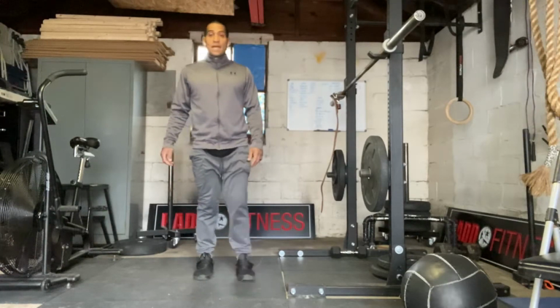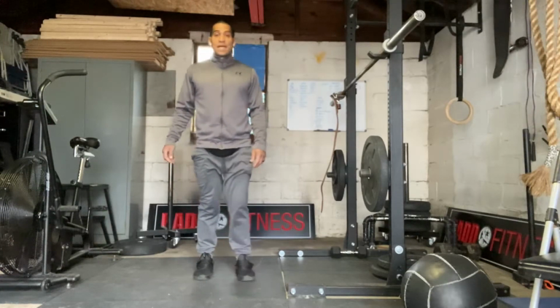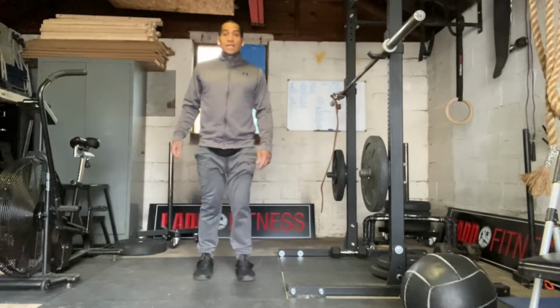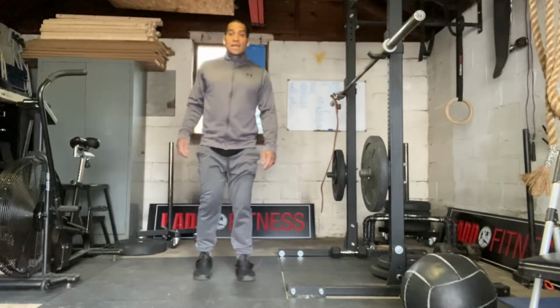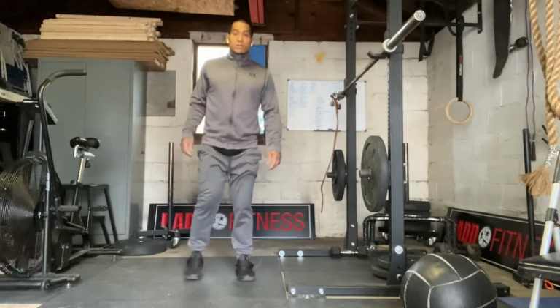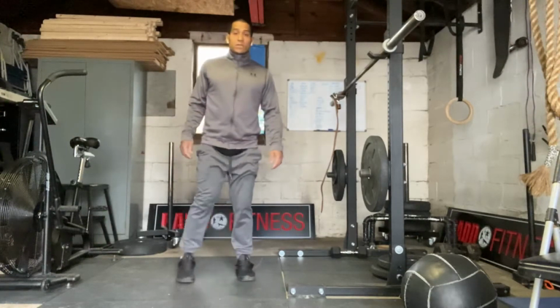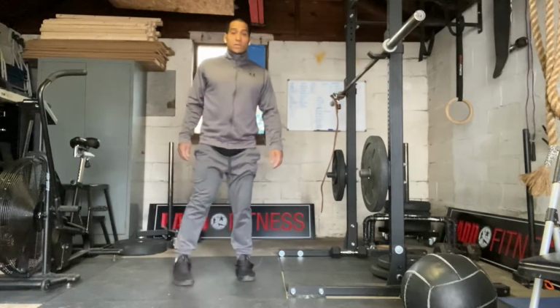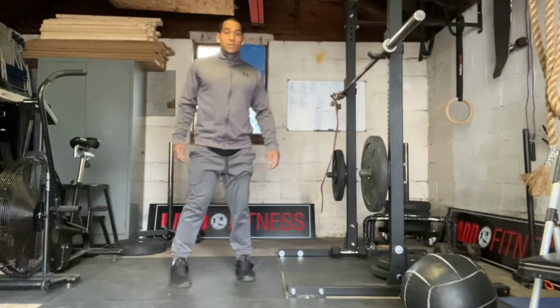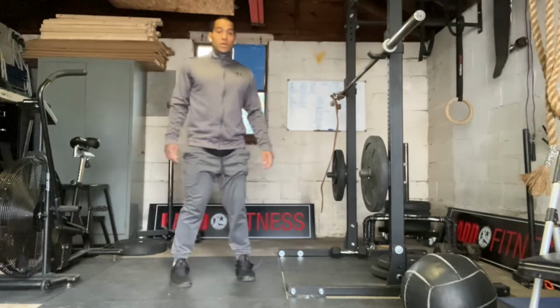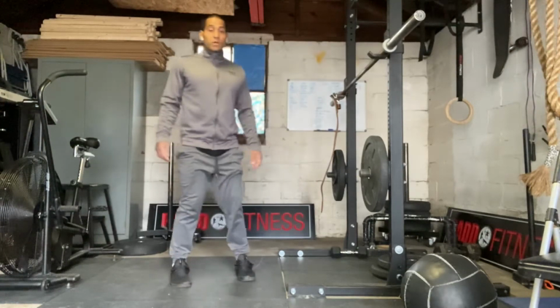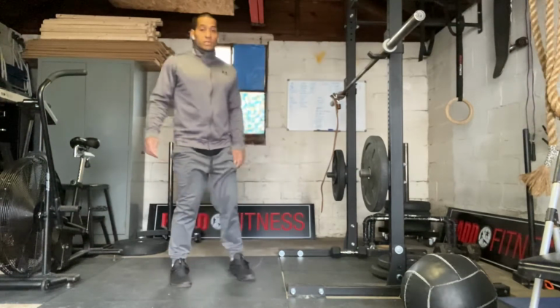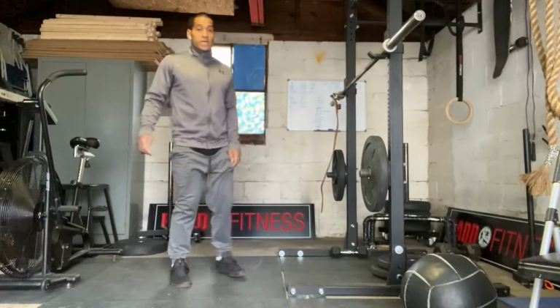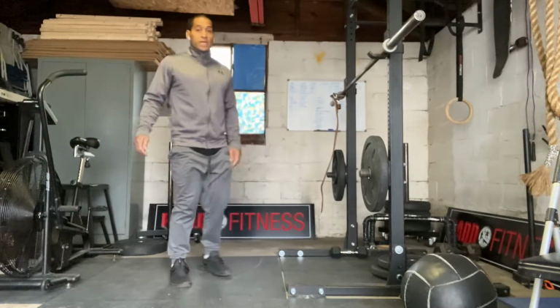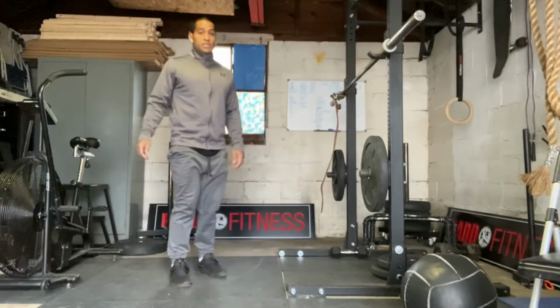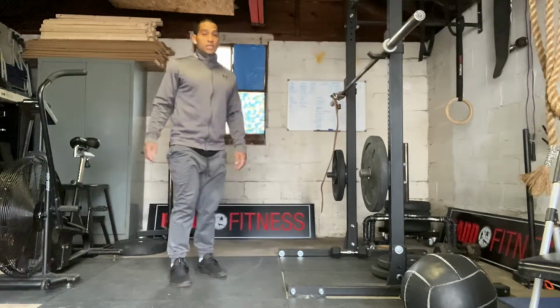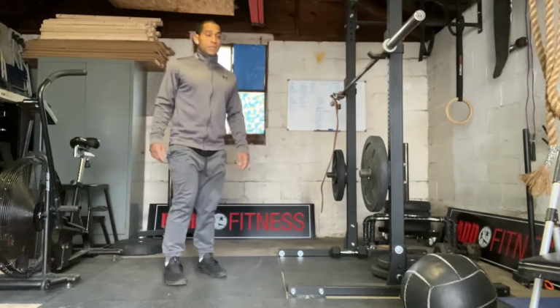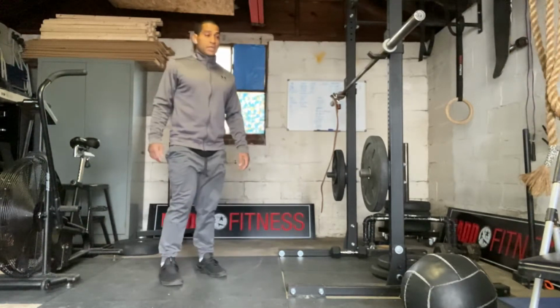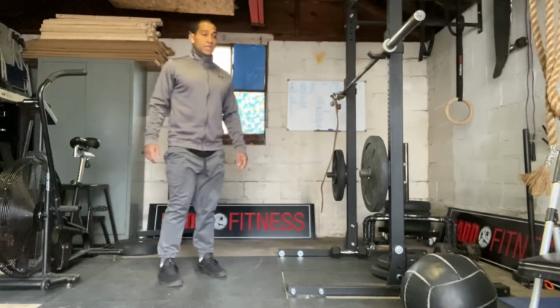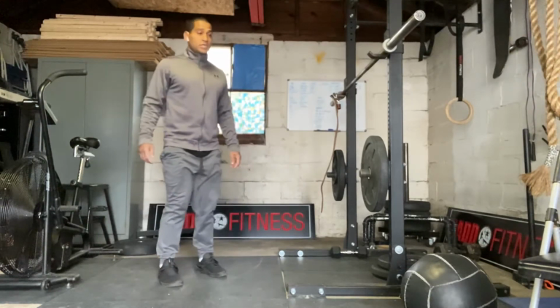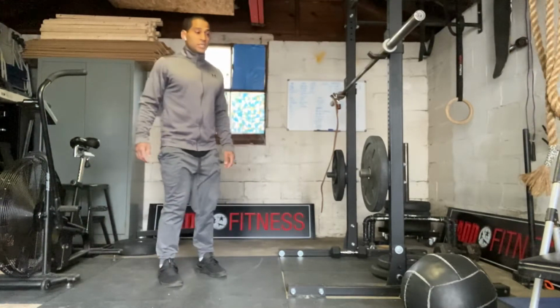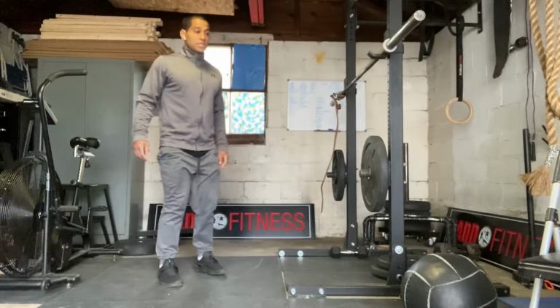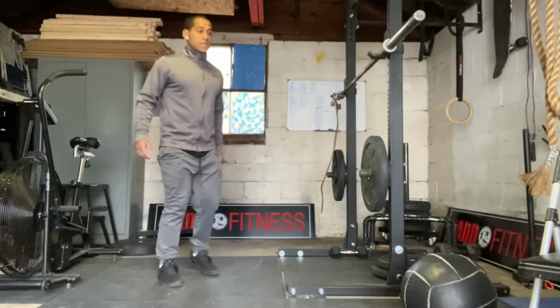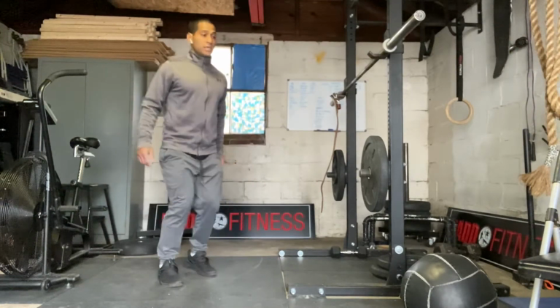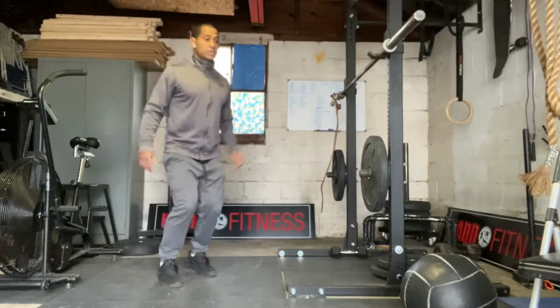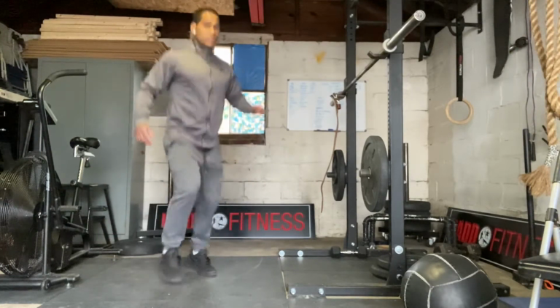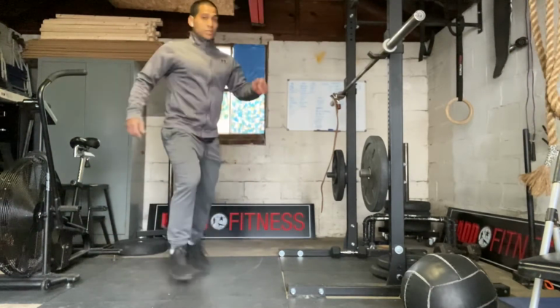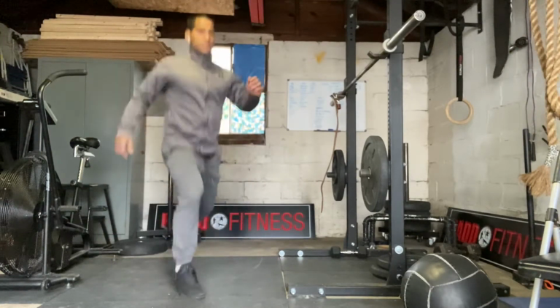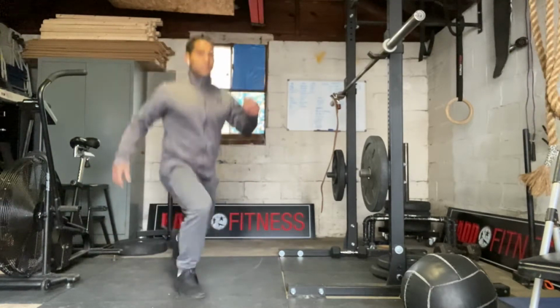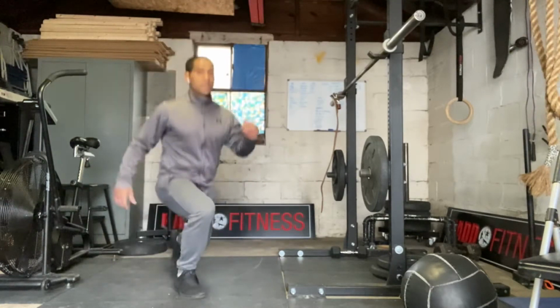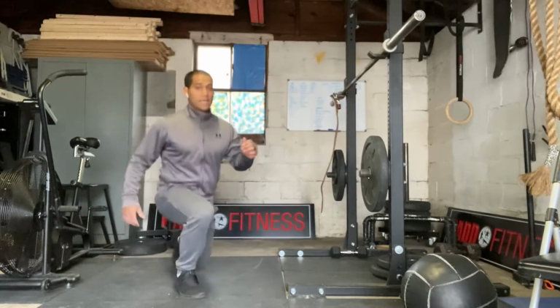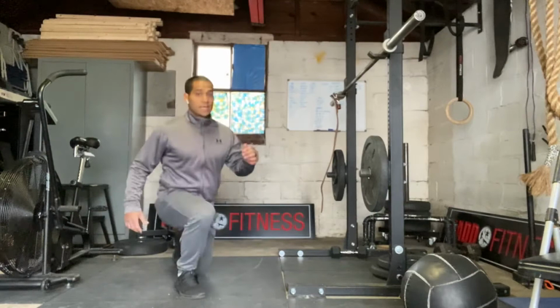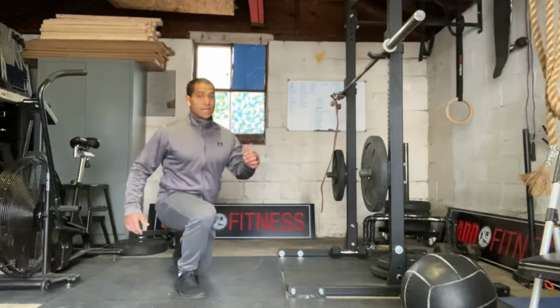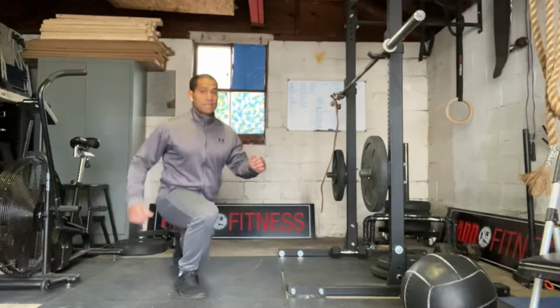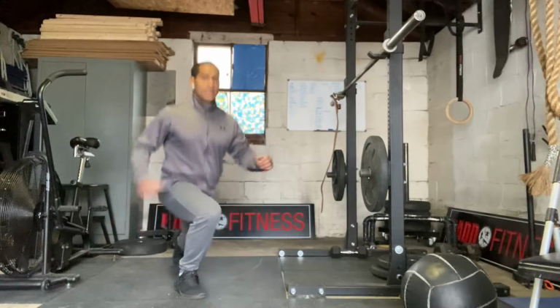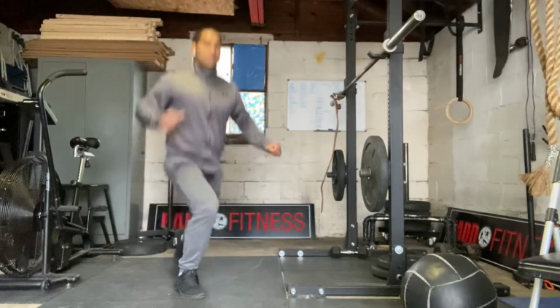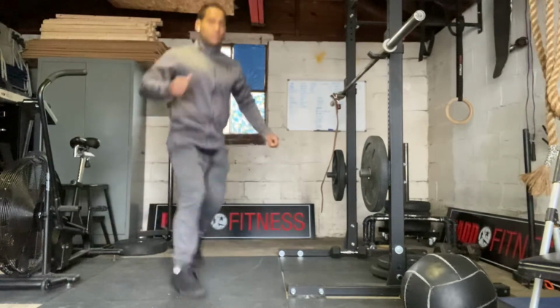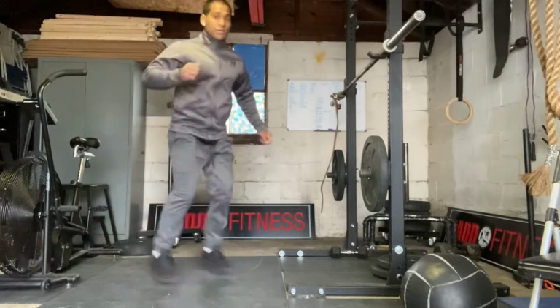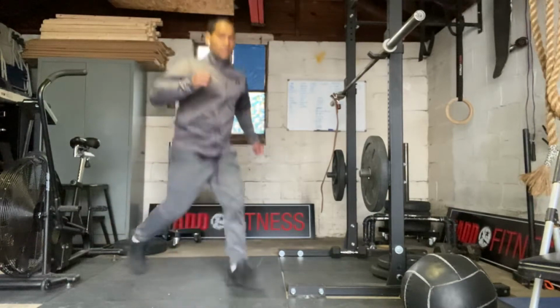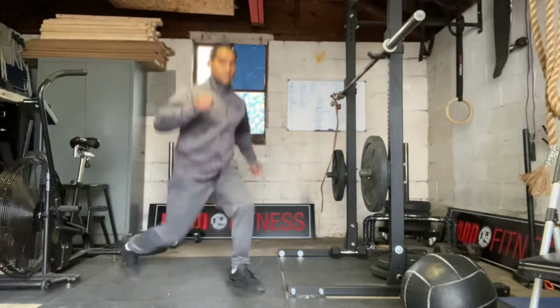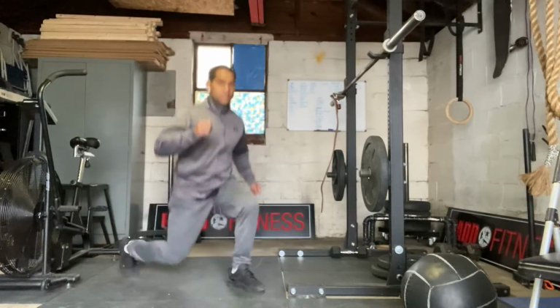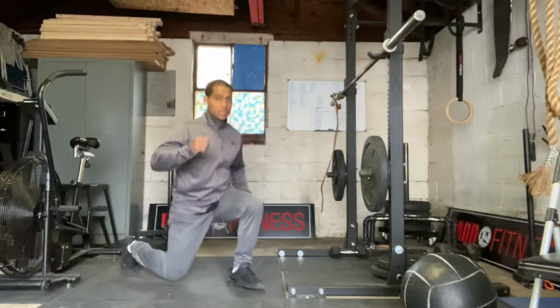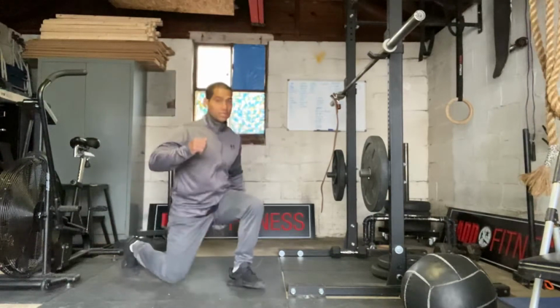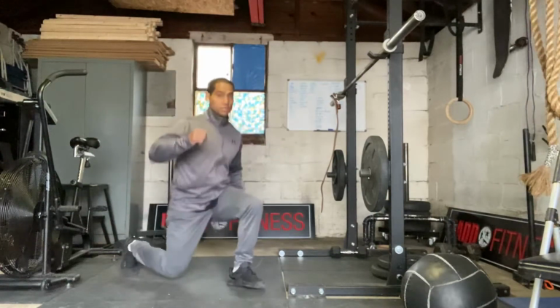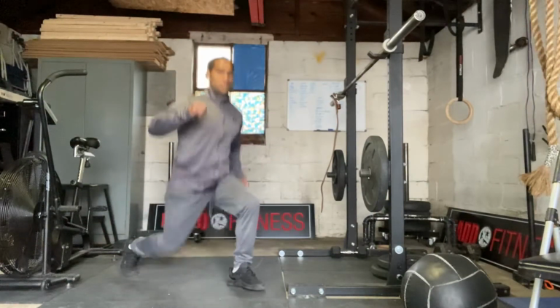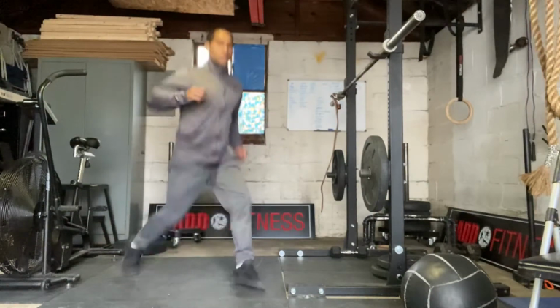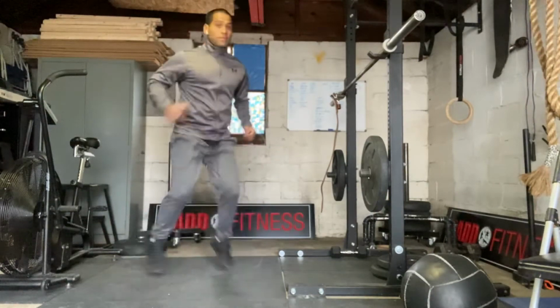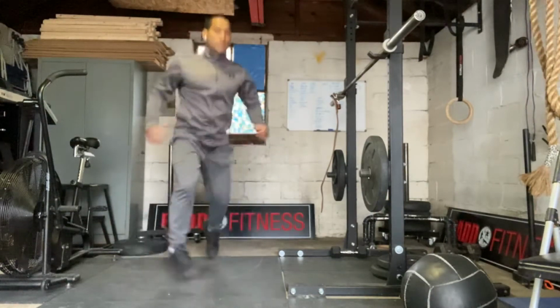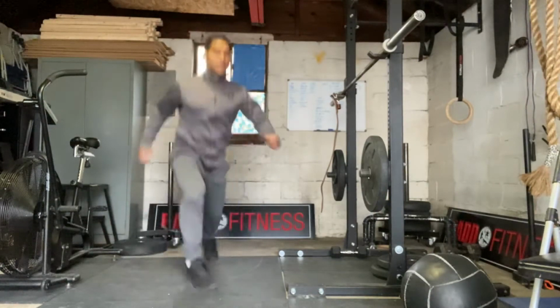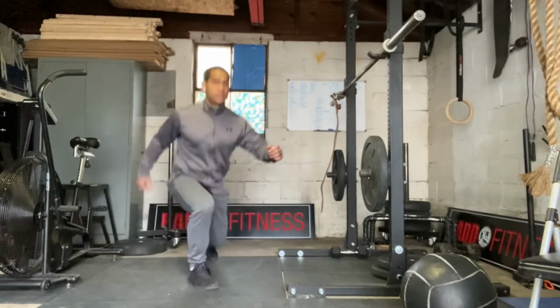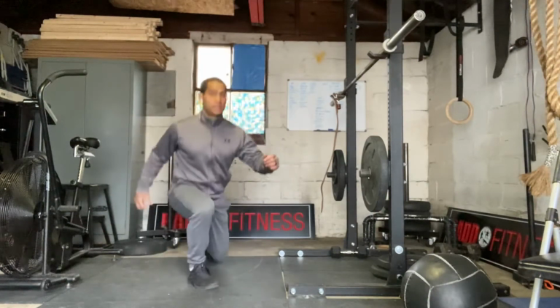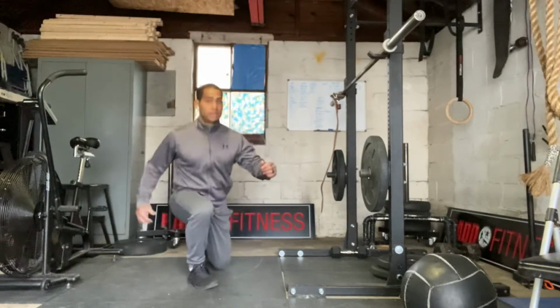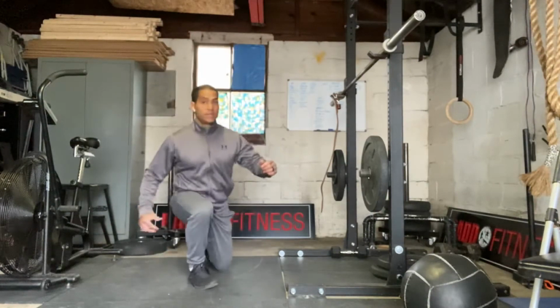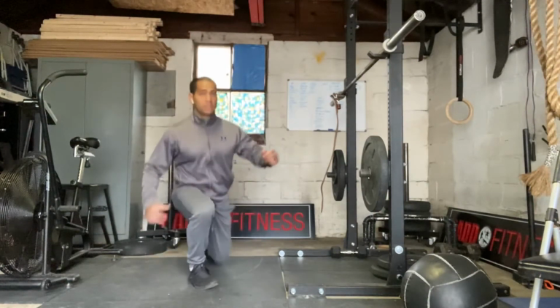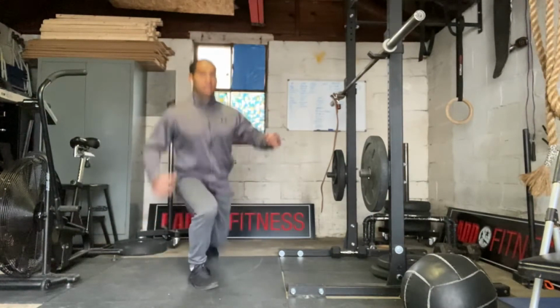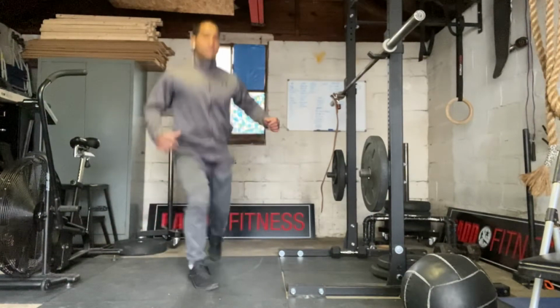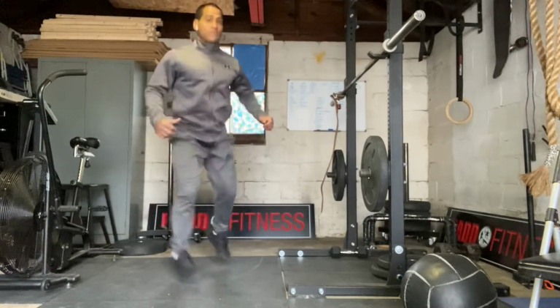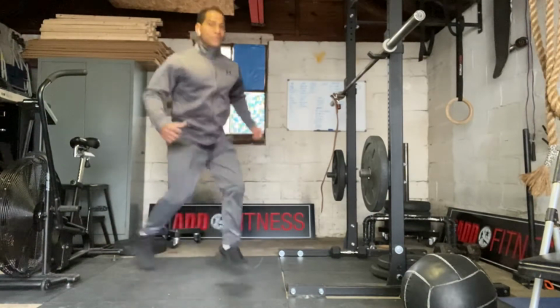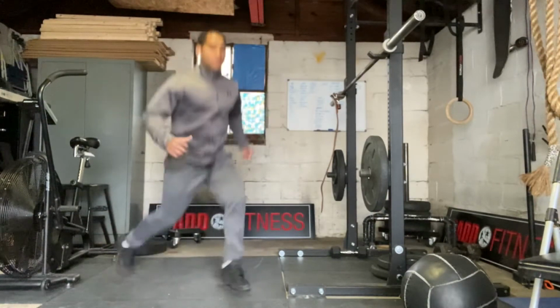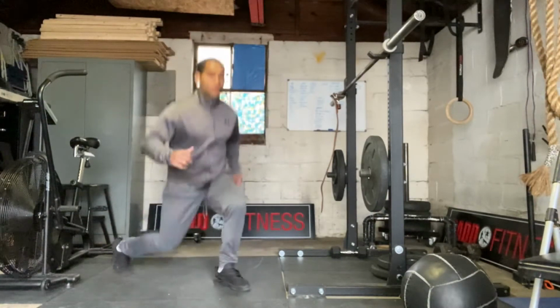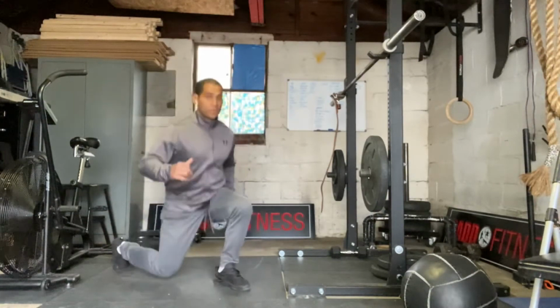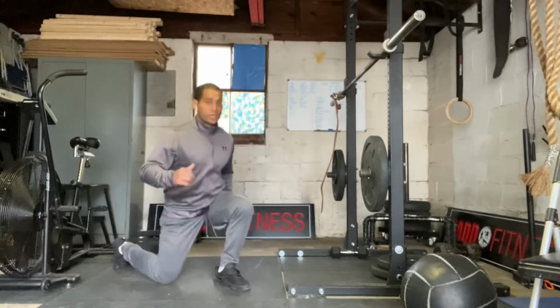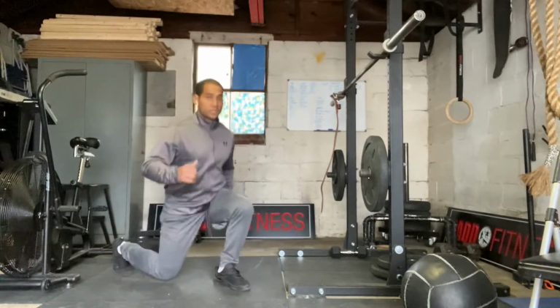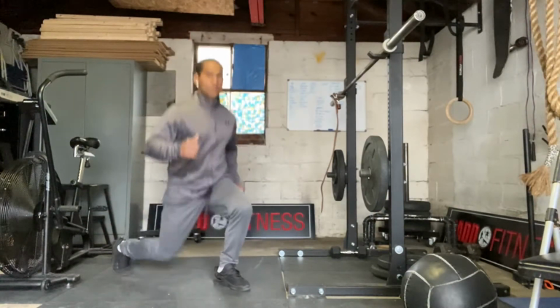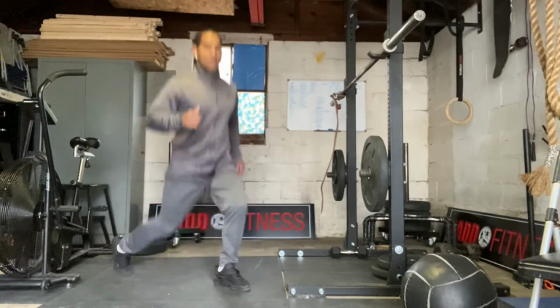The next one is going to be alternating jumping lunges. So we're just going to get down to a lunge and jump with each rep.